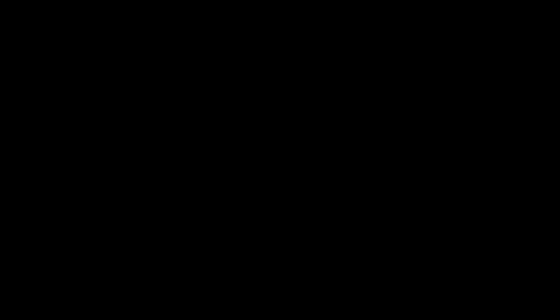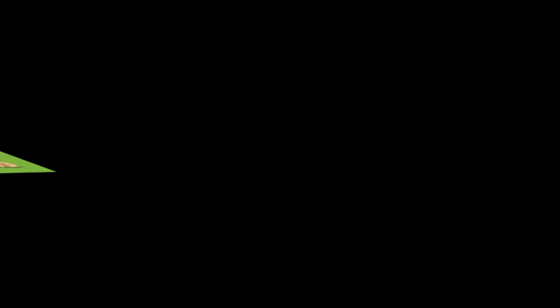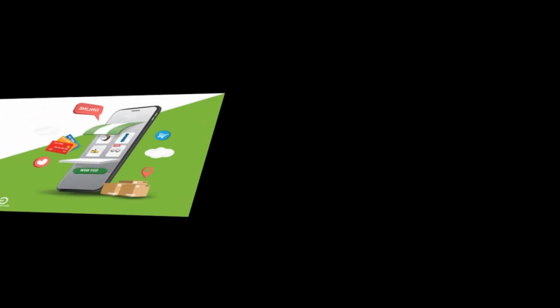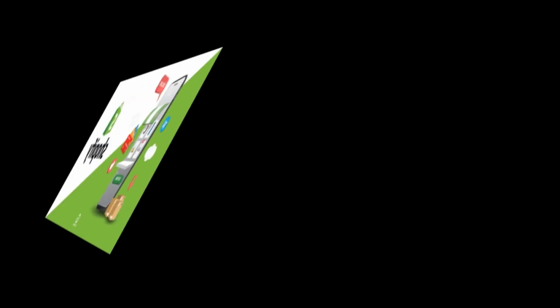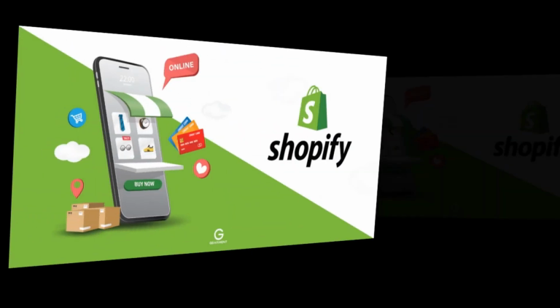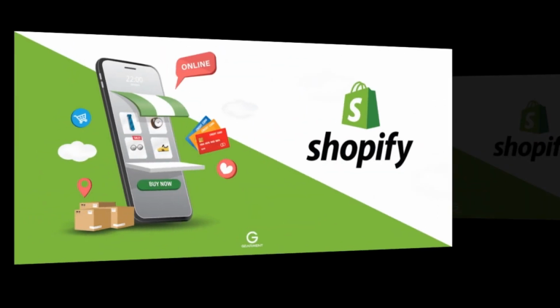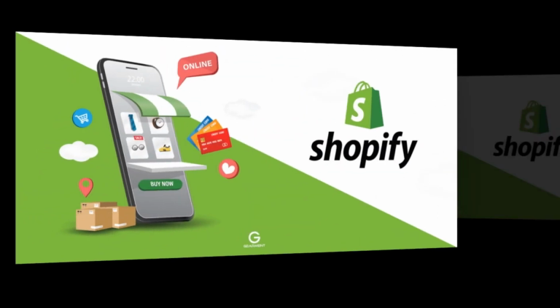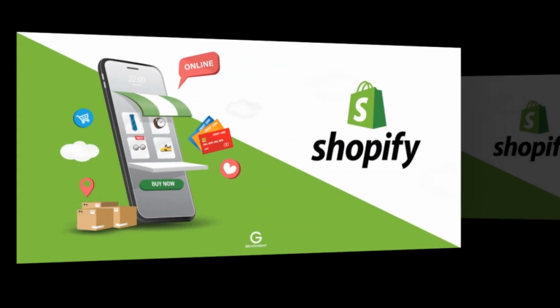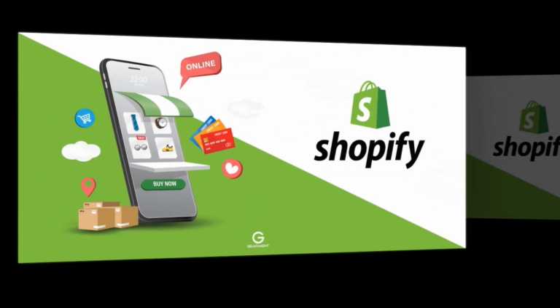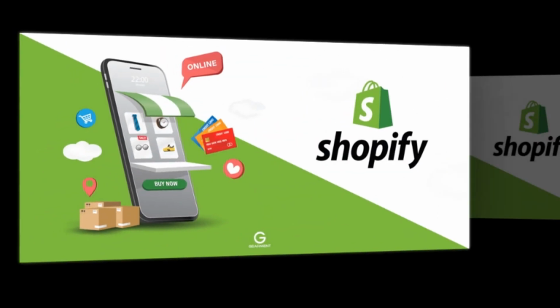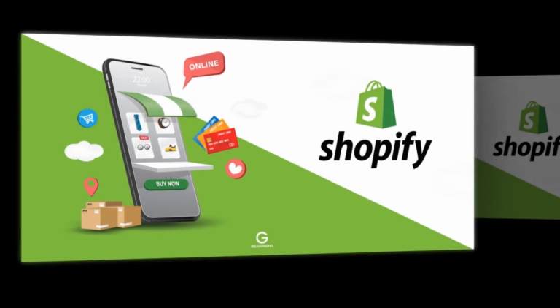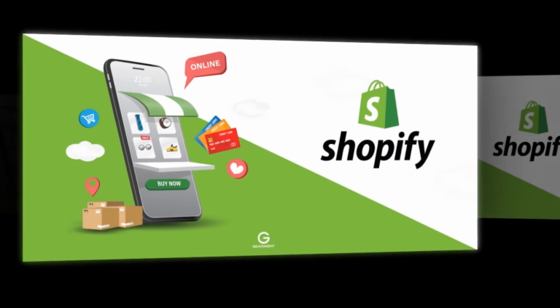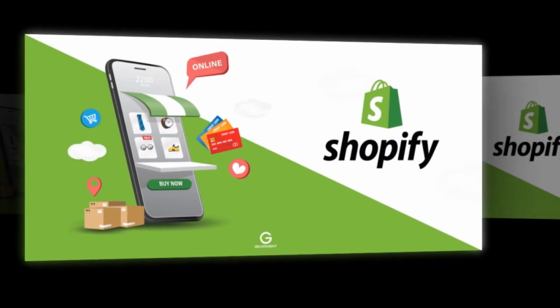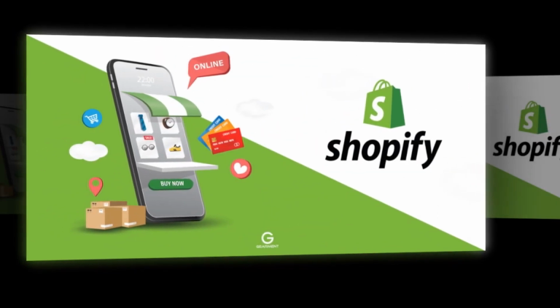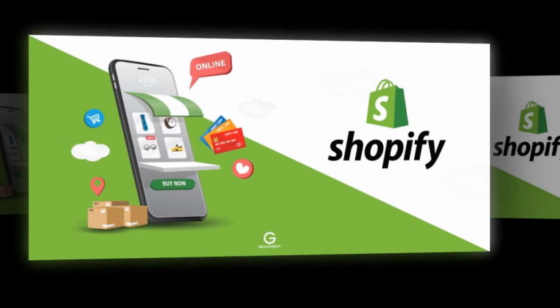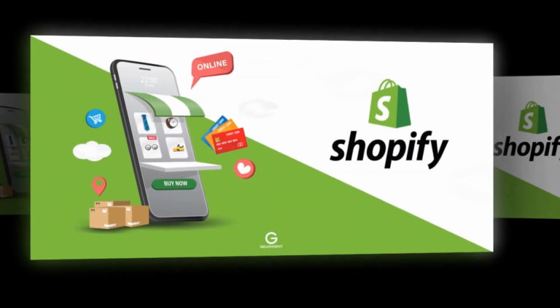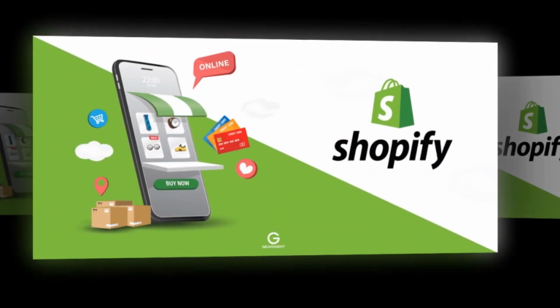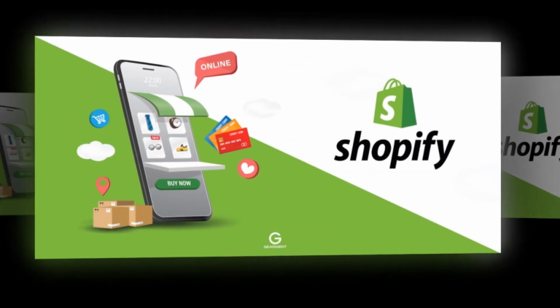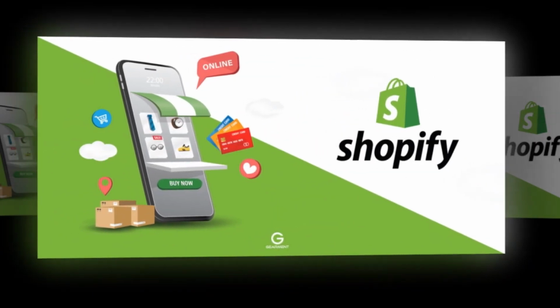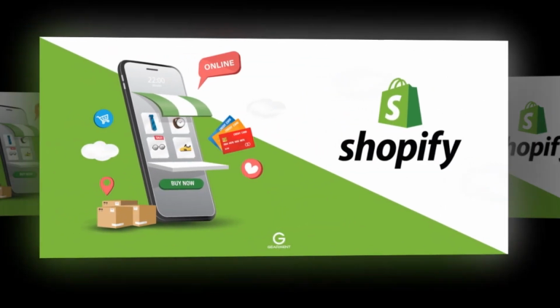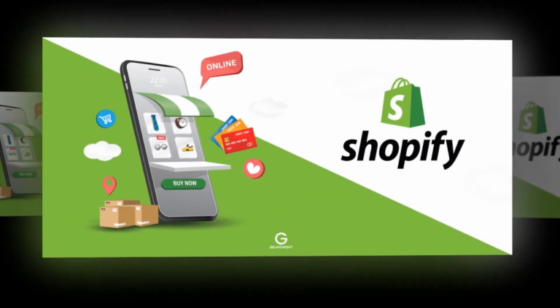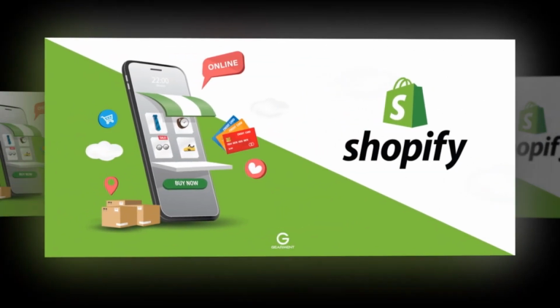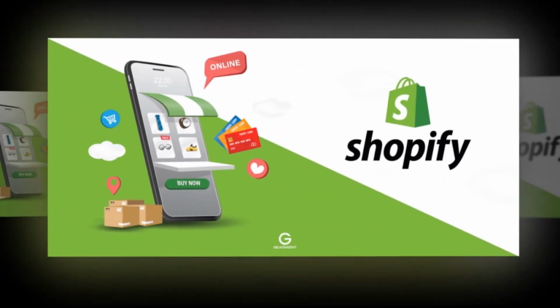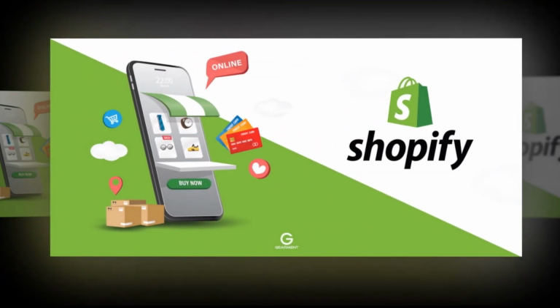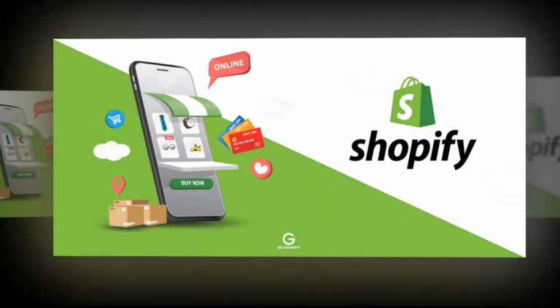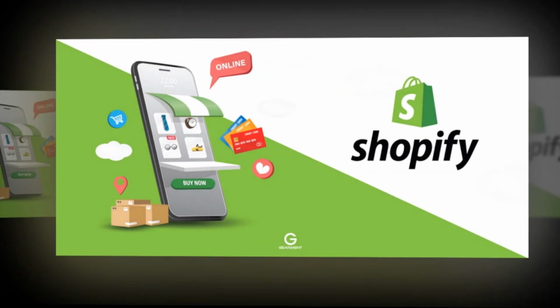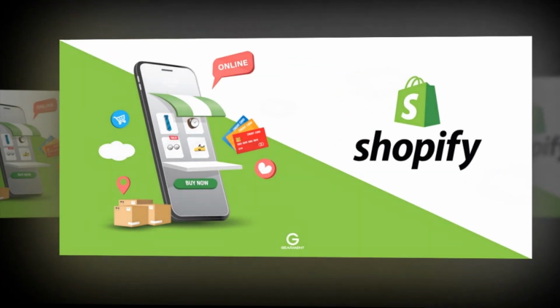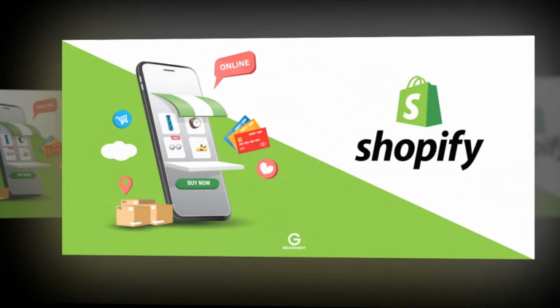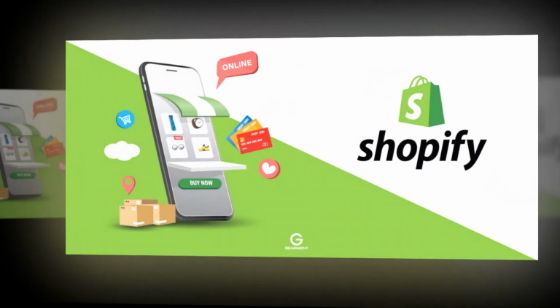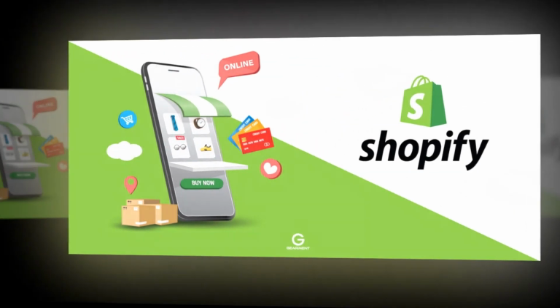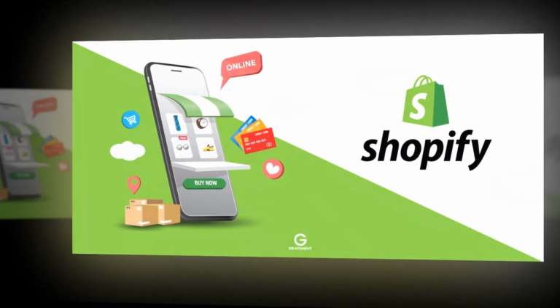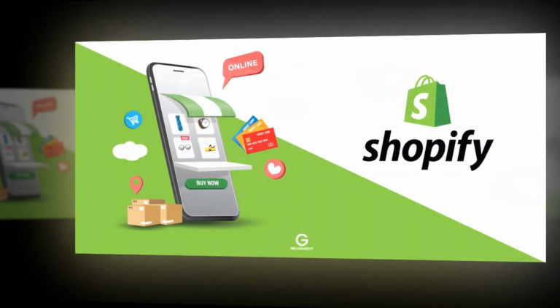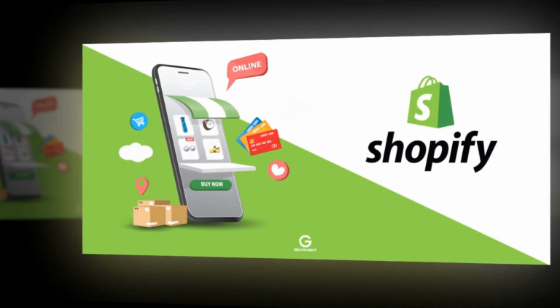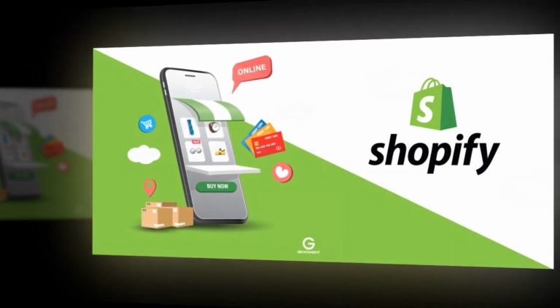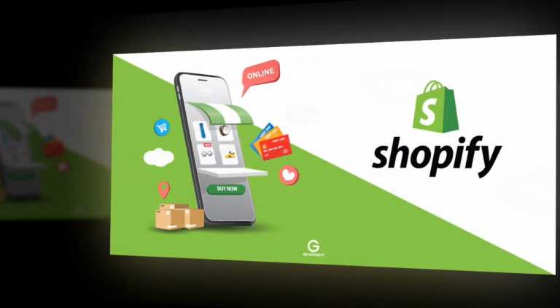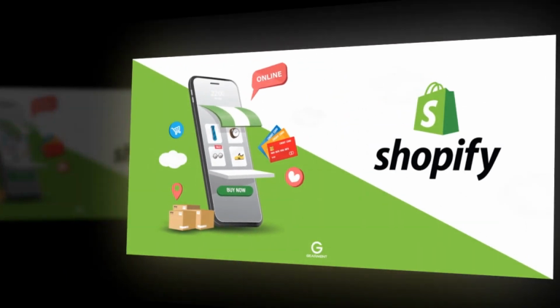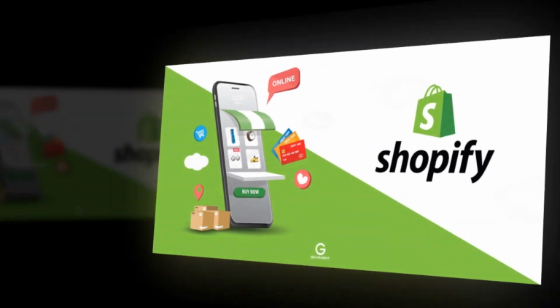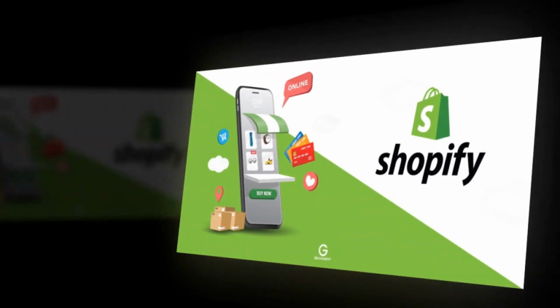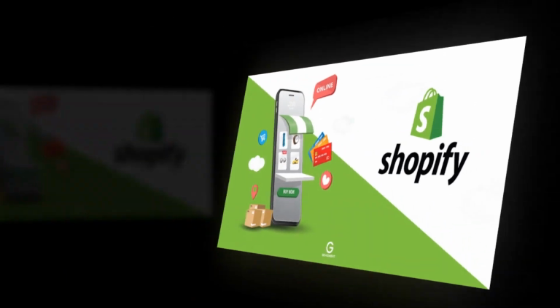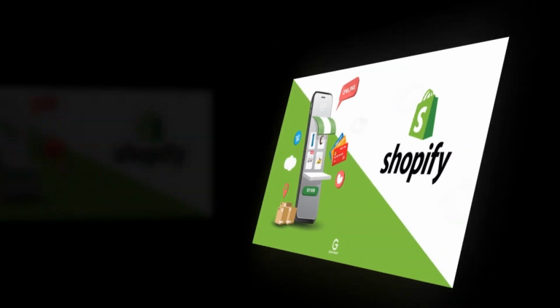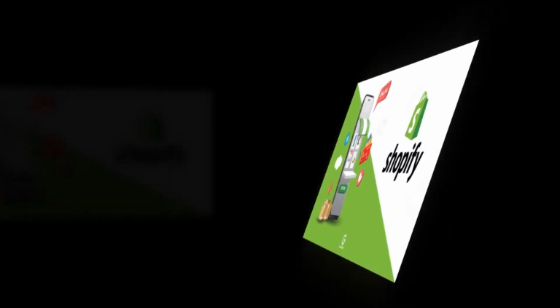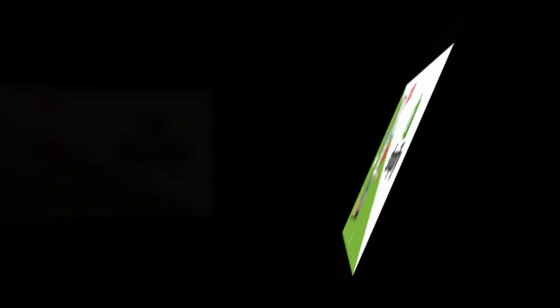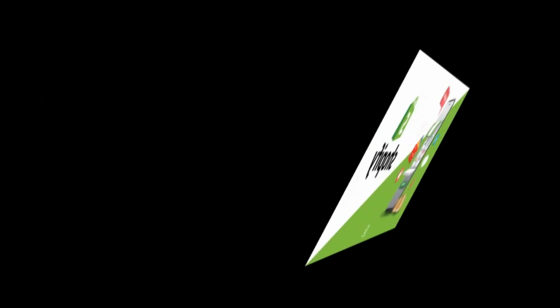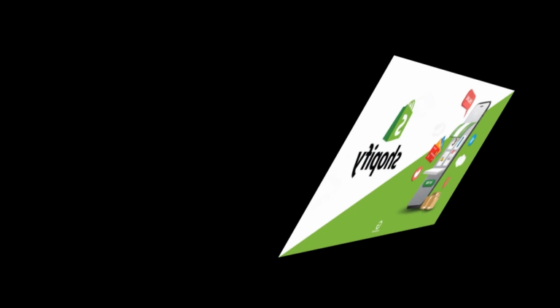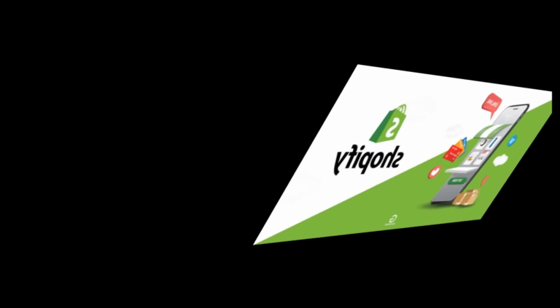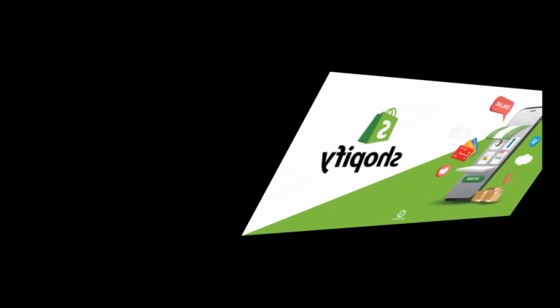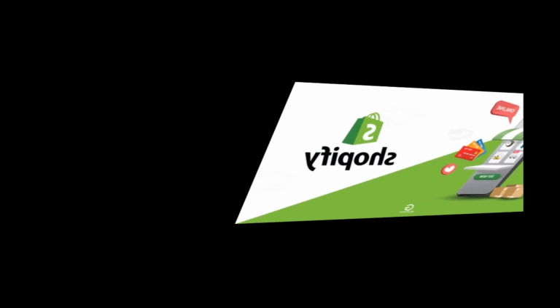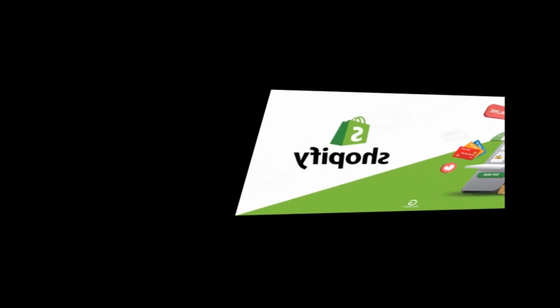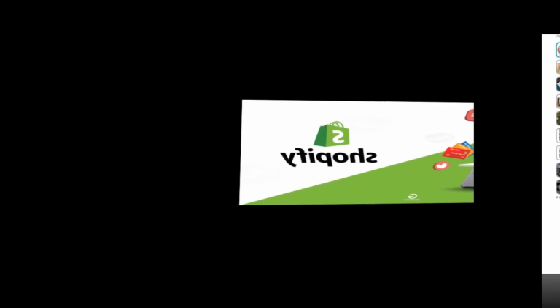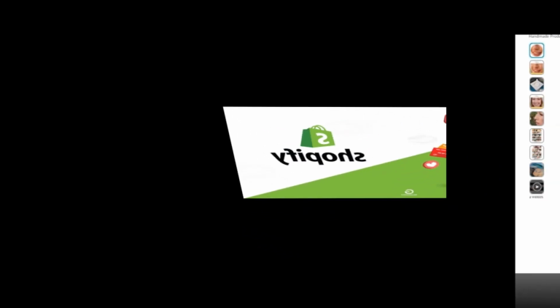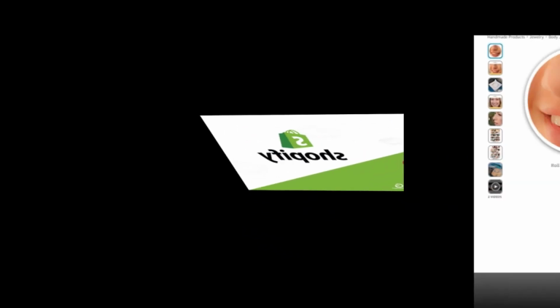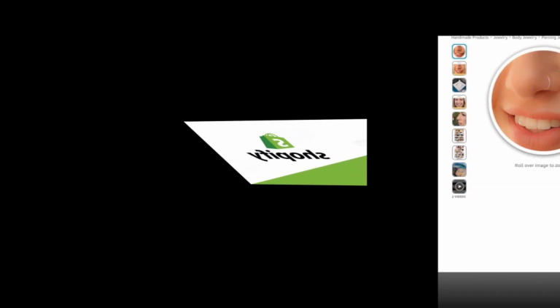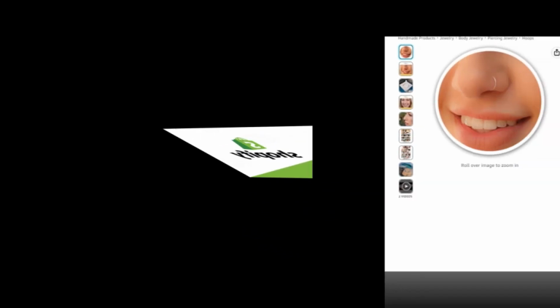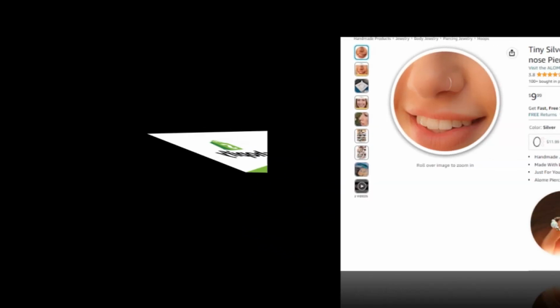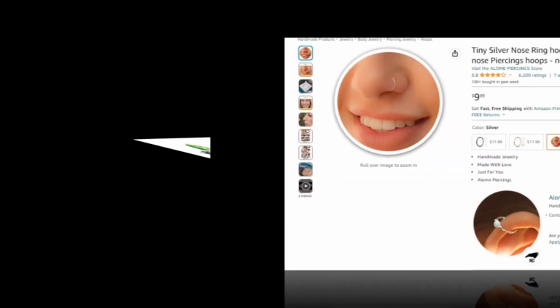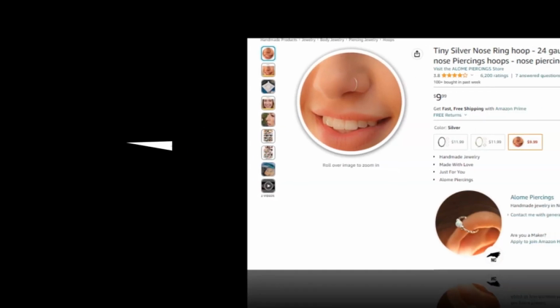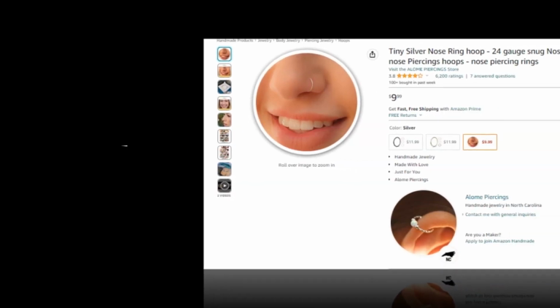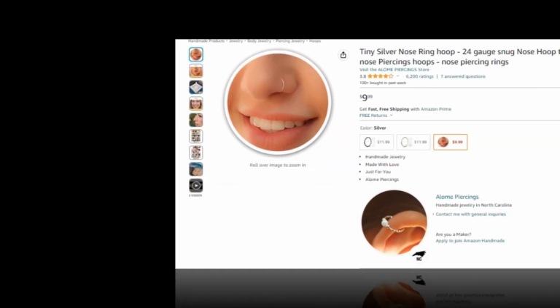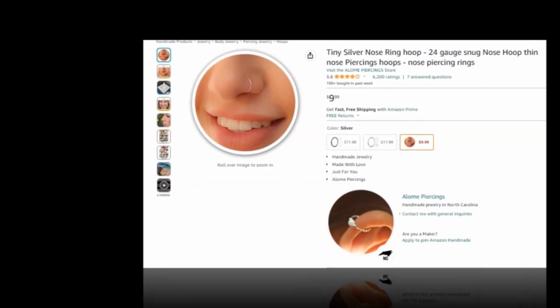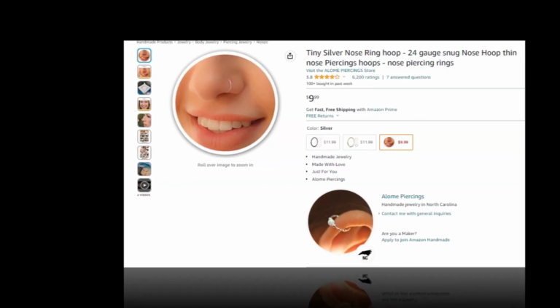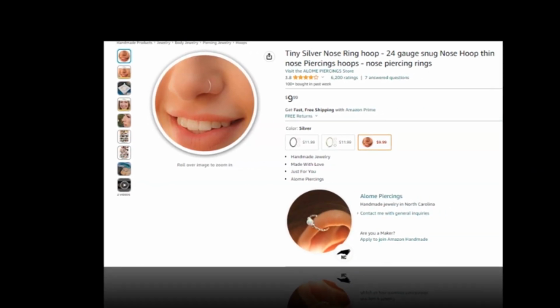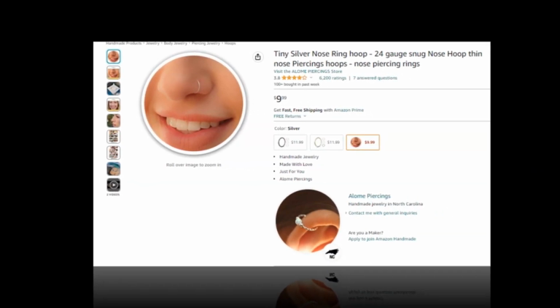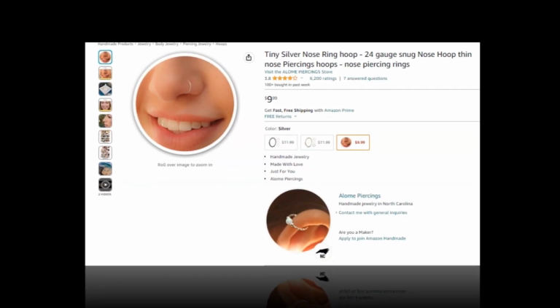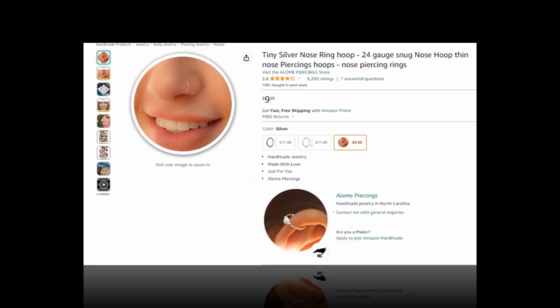Hello, how are you? Every day I am looking for a new product to sell. Here is our today's winning best selling product for Shopify dropshipping.